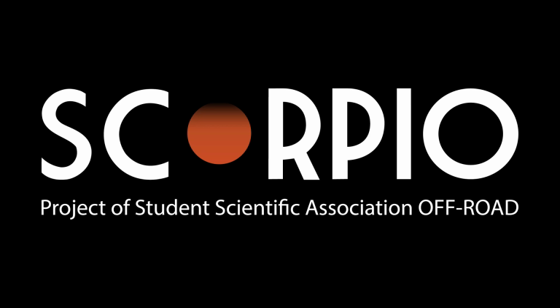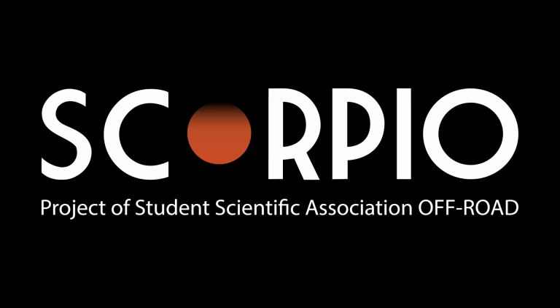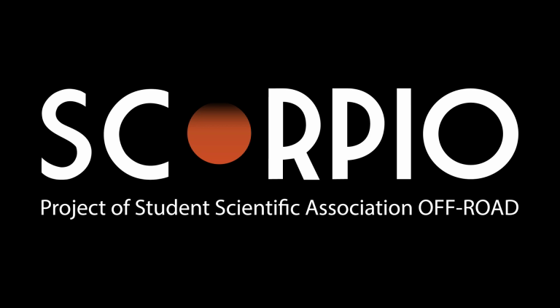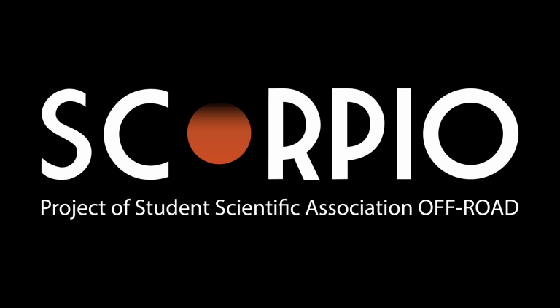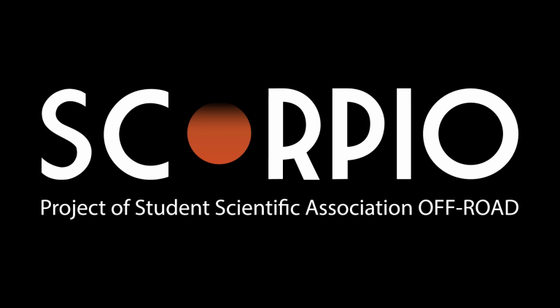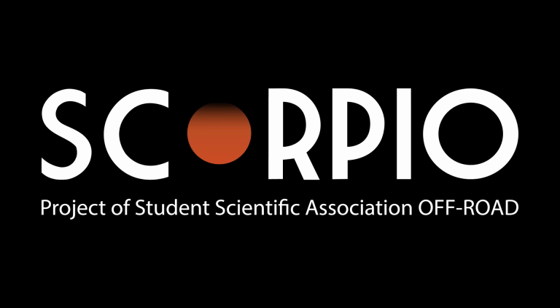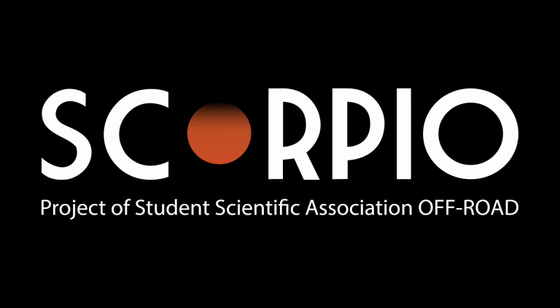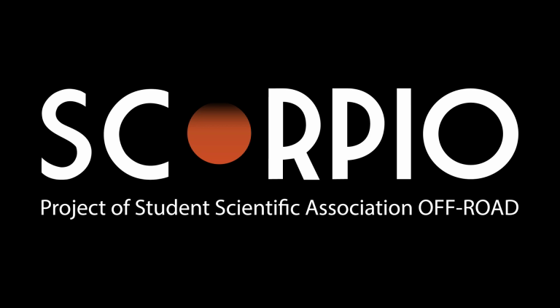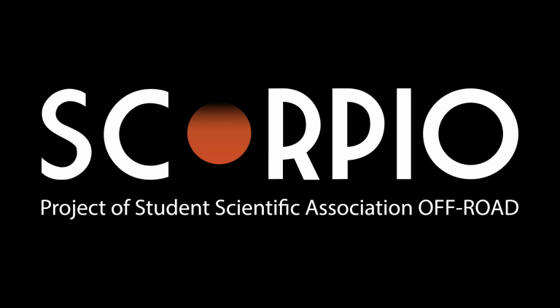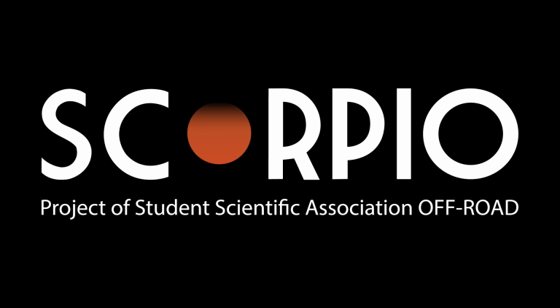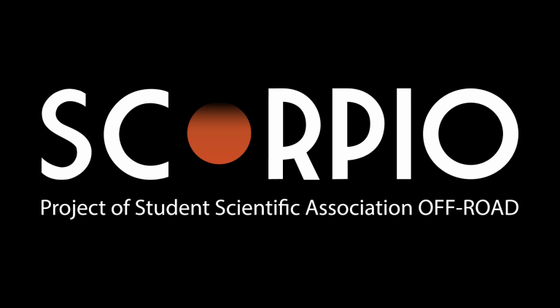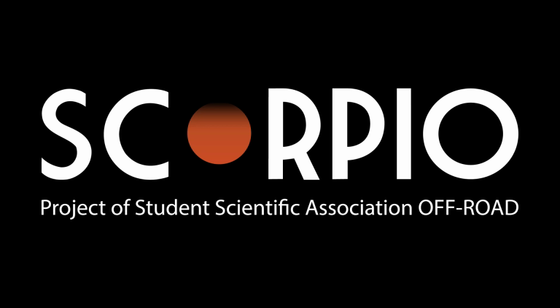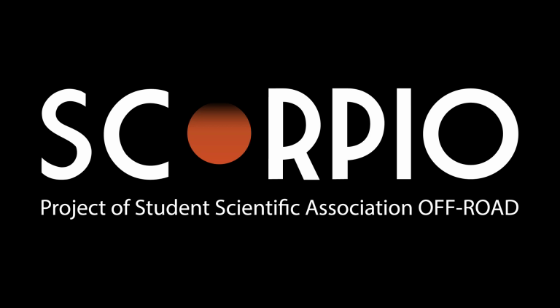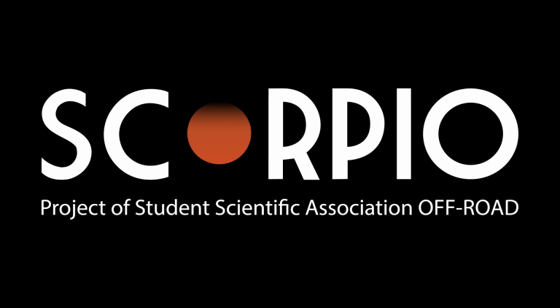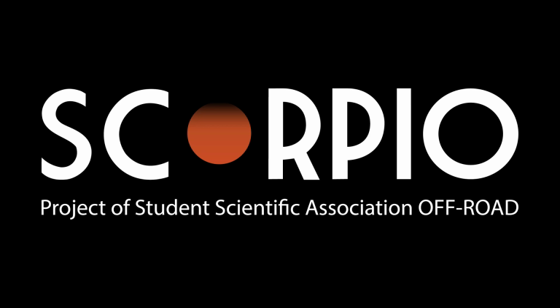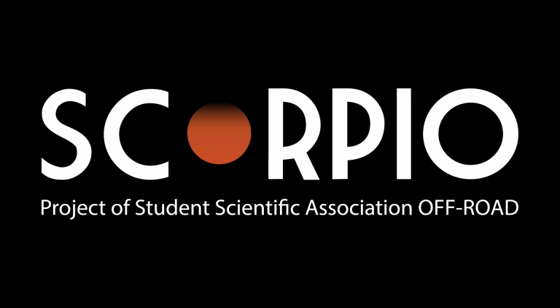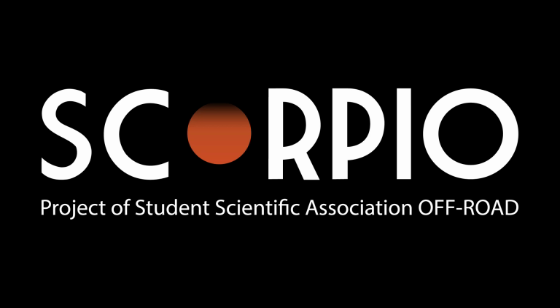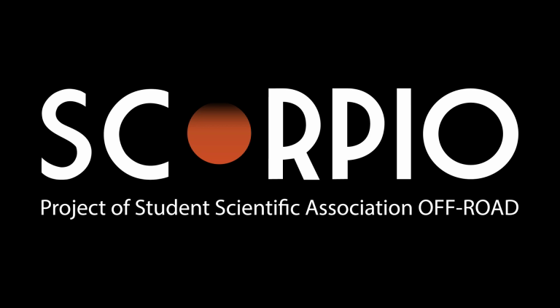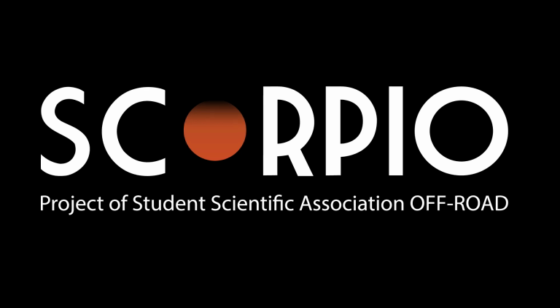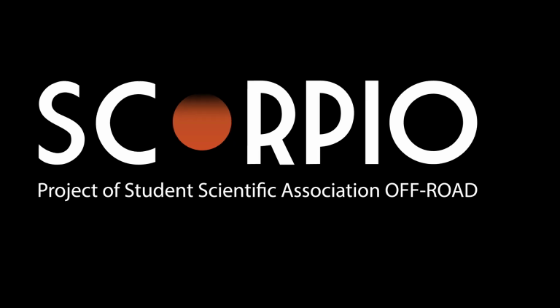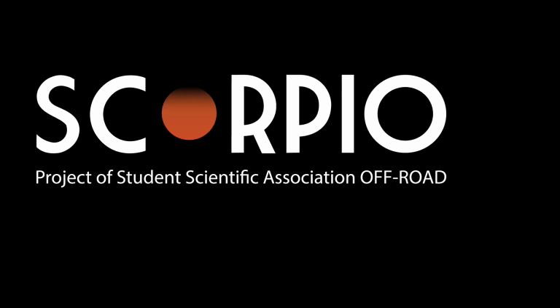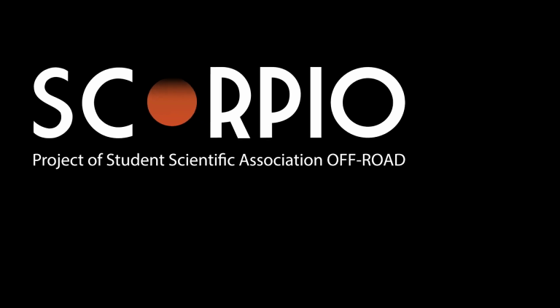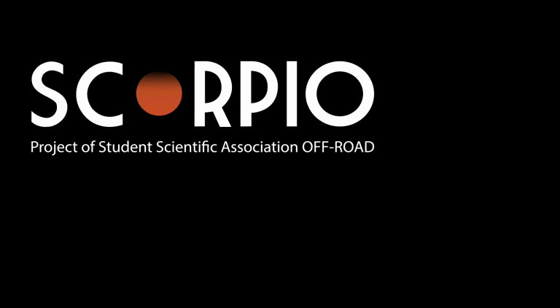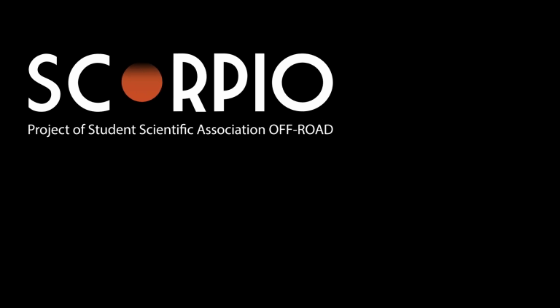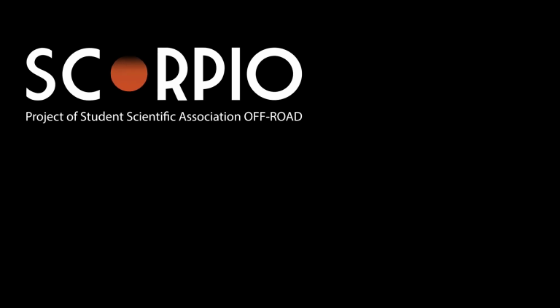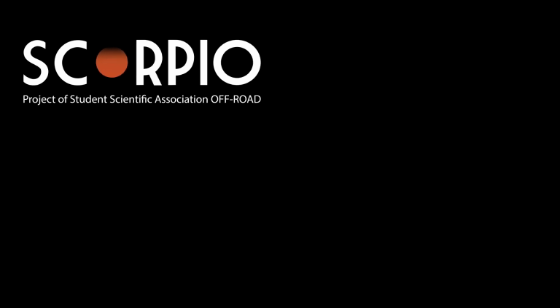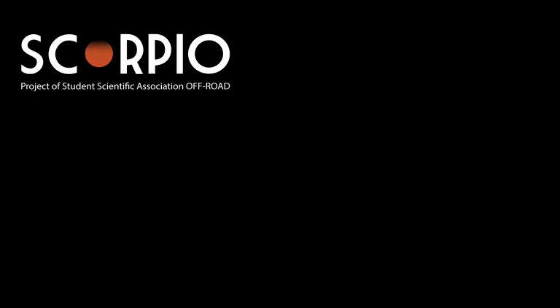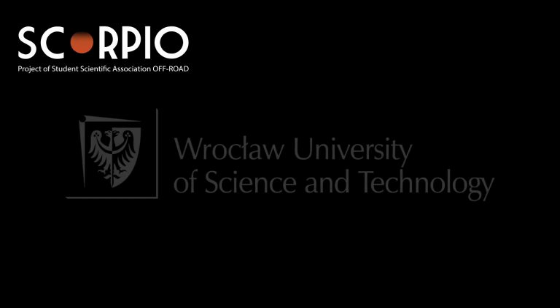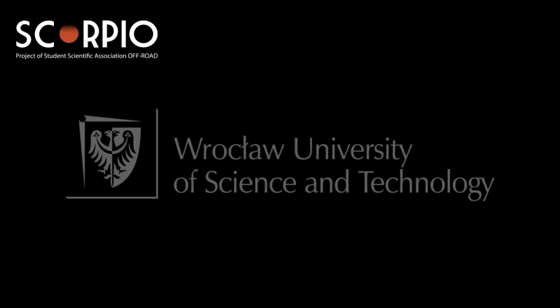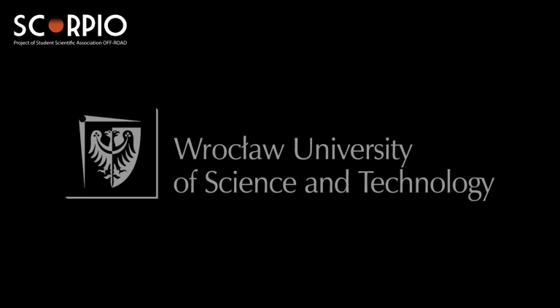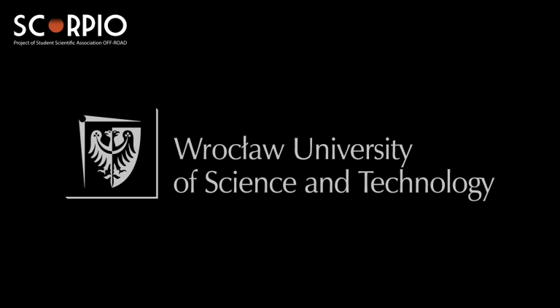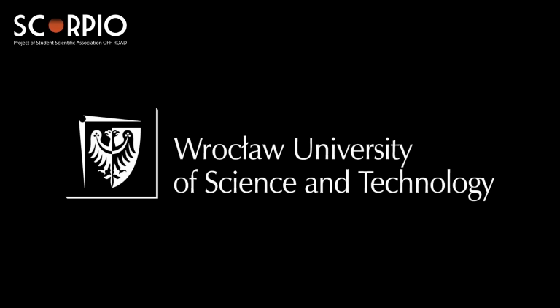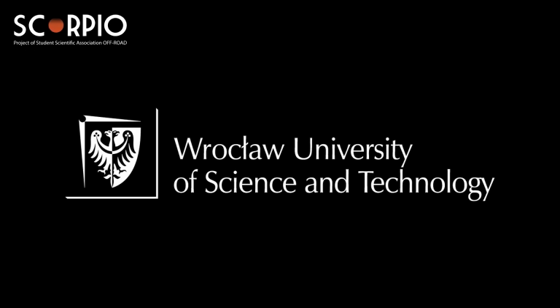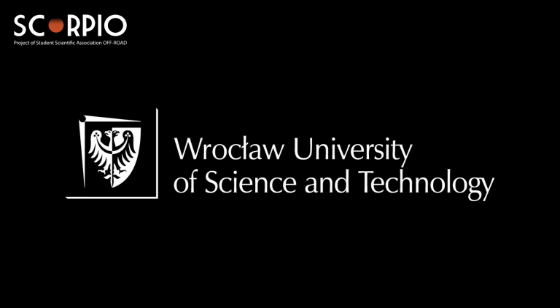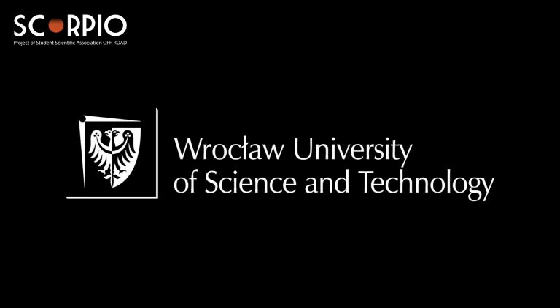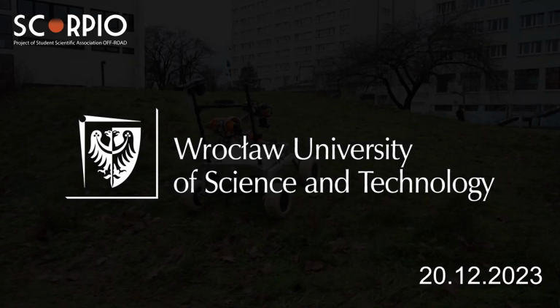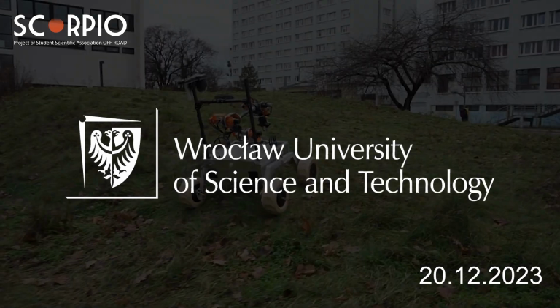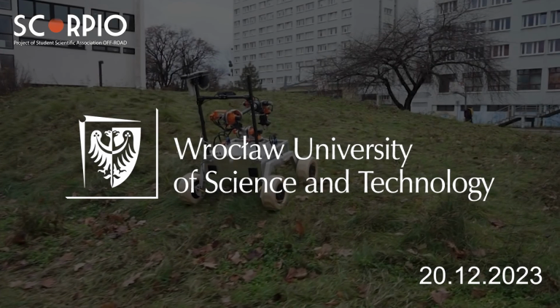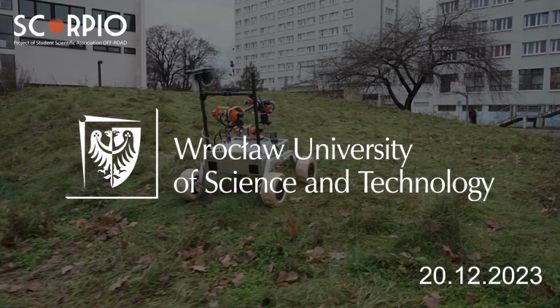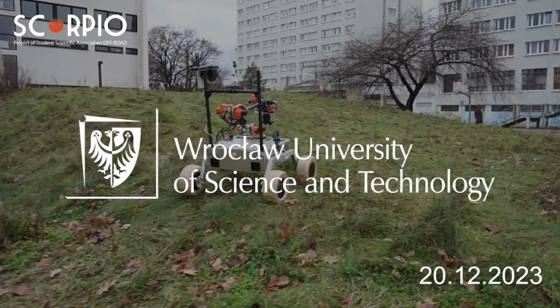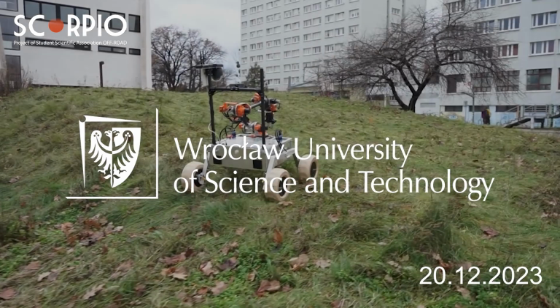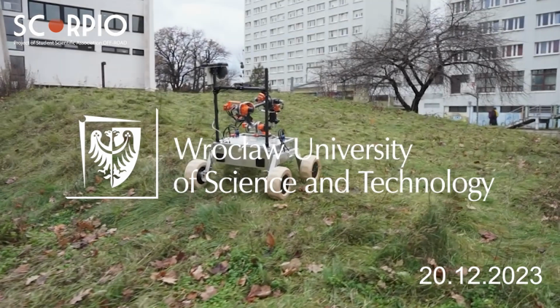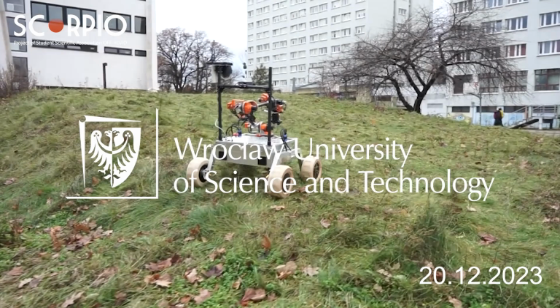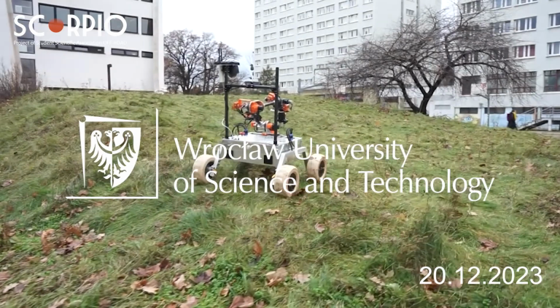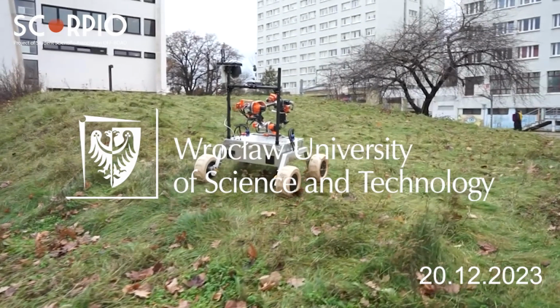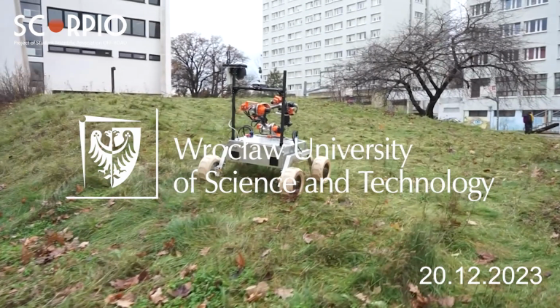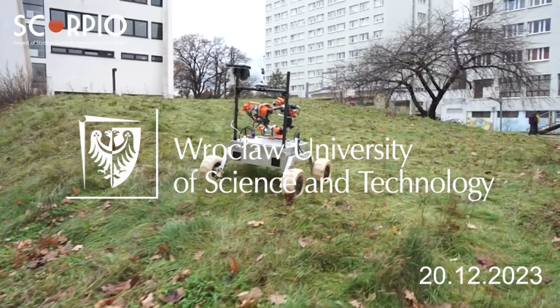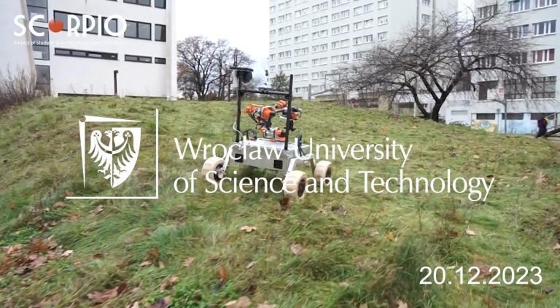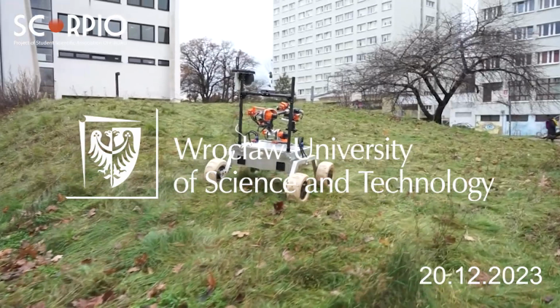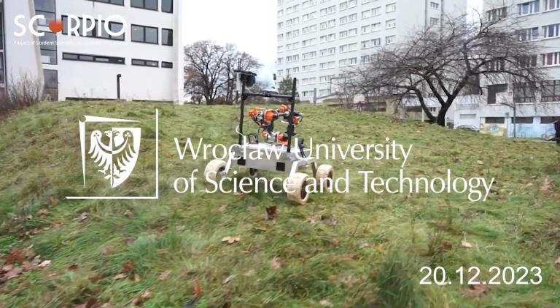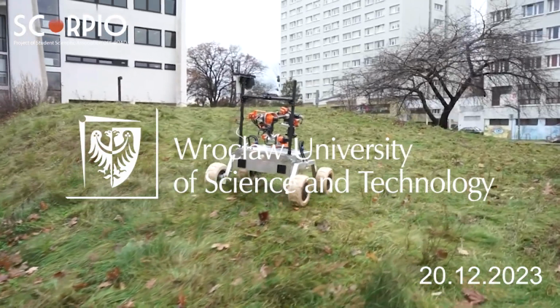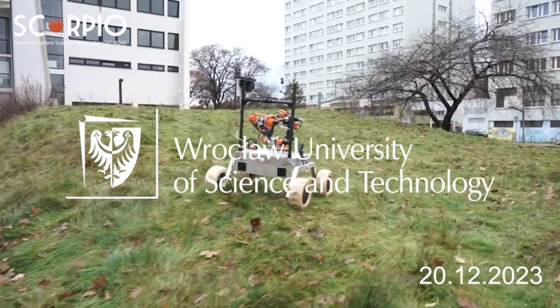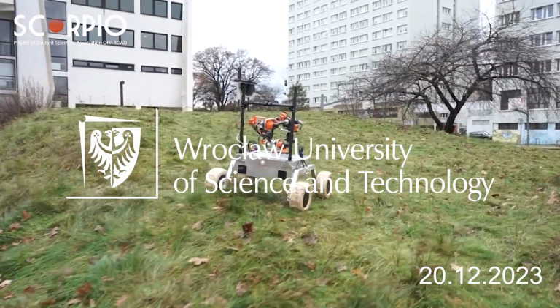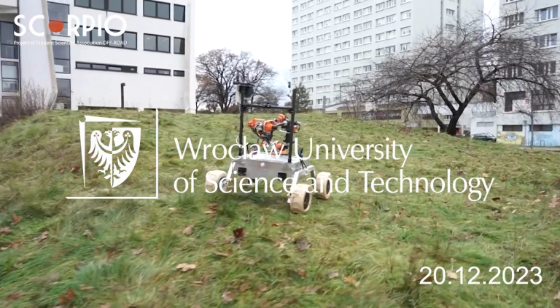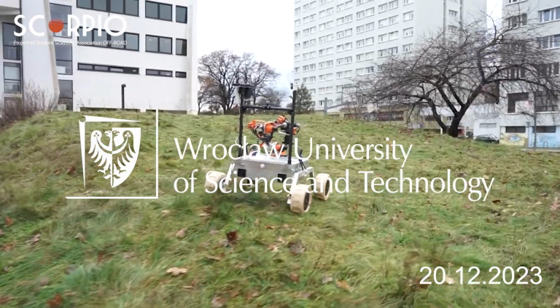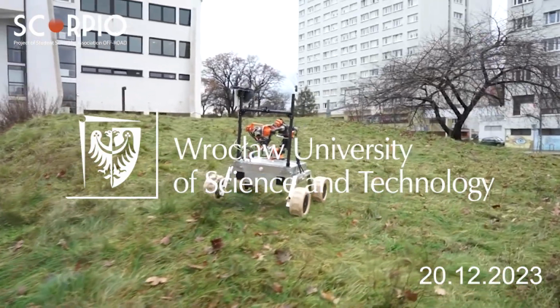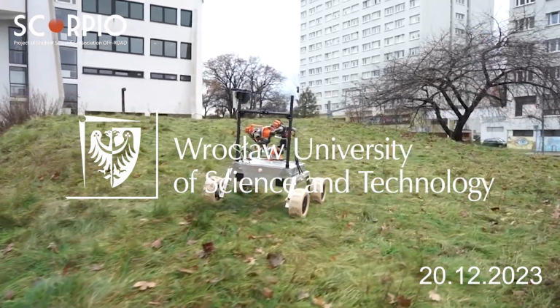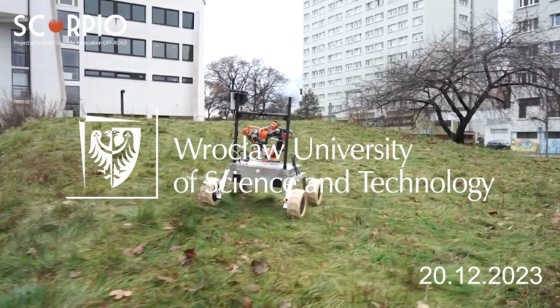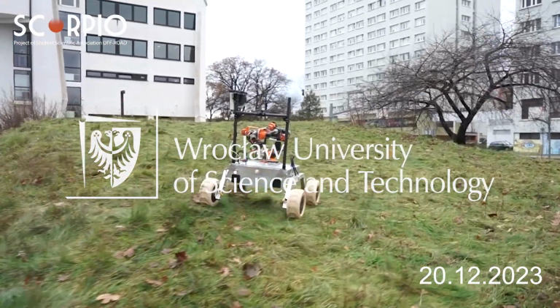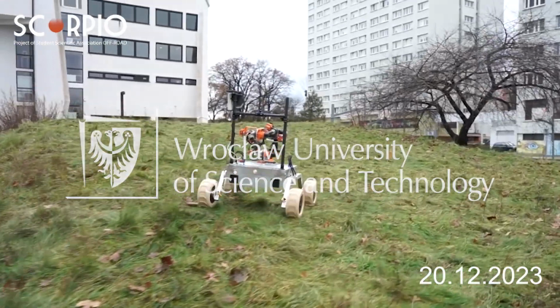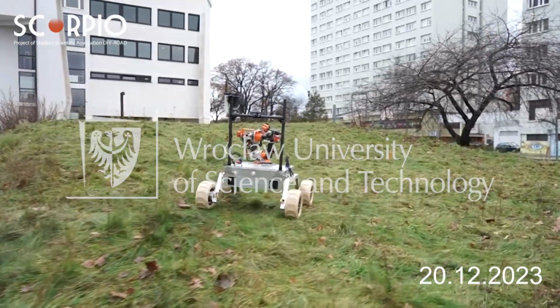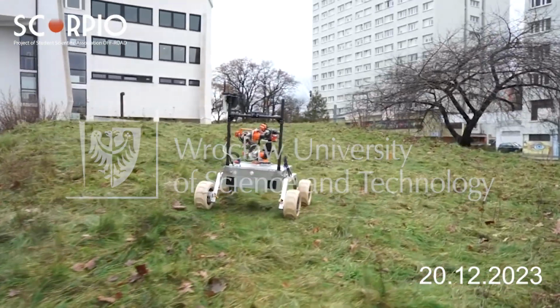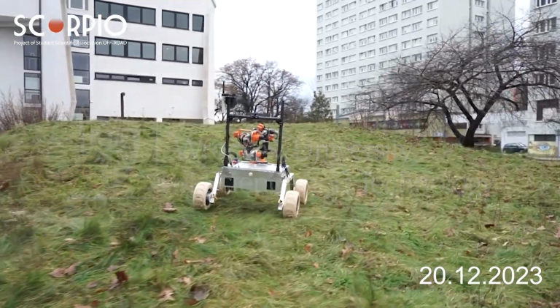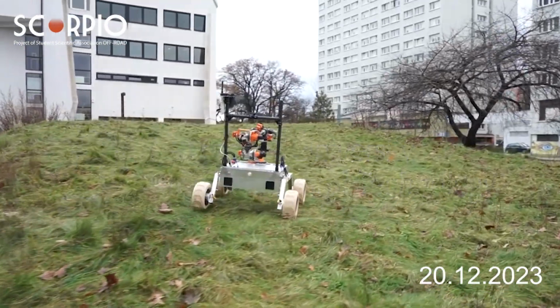Hi, we are Project Scorpio and we are part of the Off-Road Student Association at Wrocław University of Science and Technology.